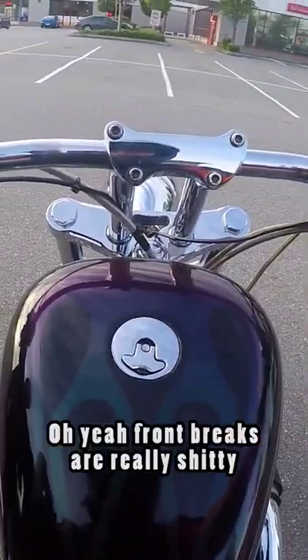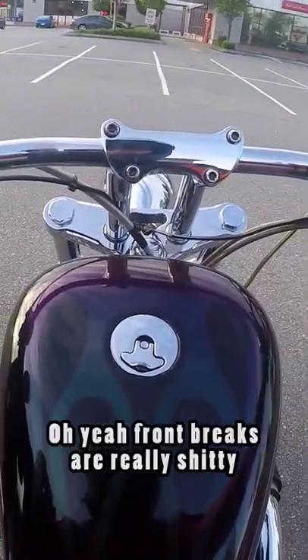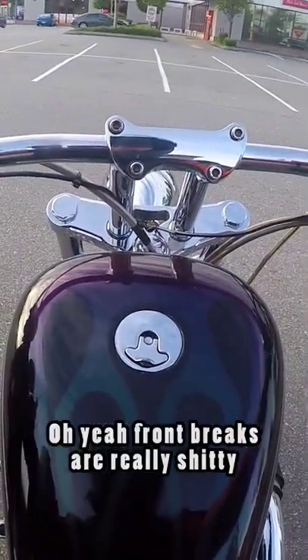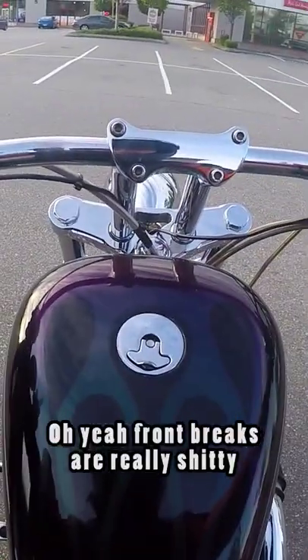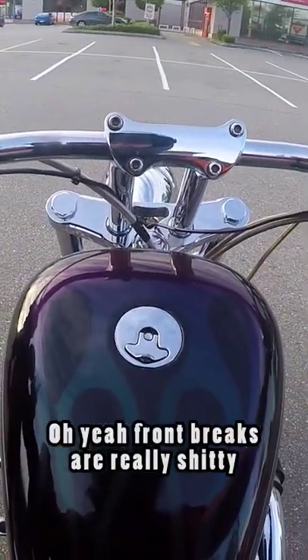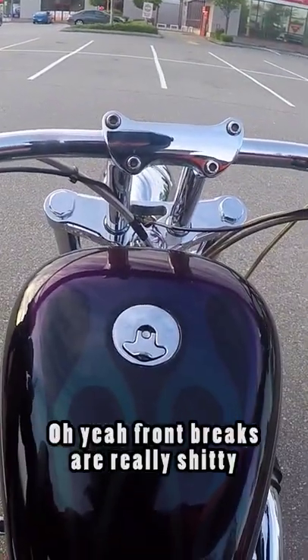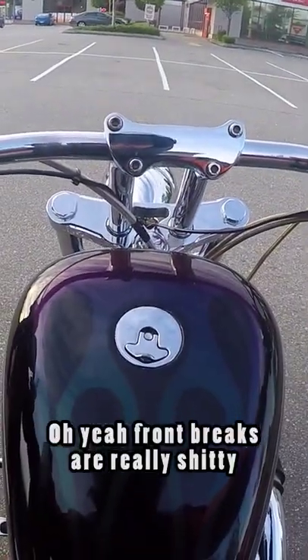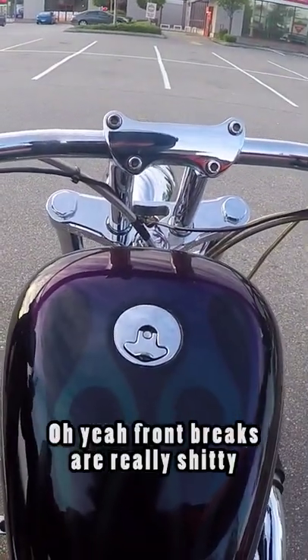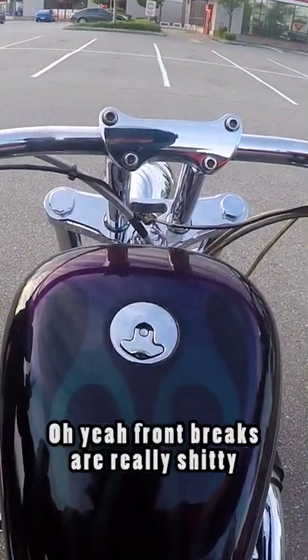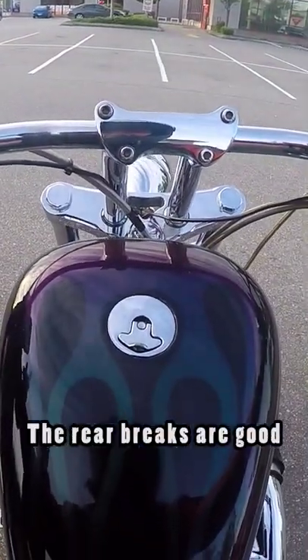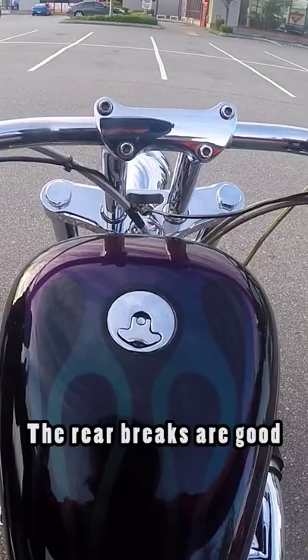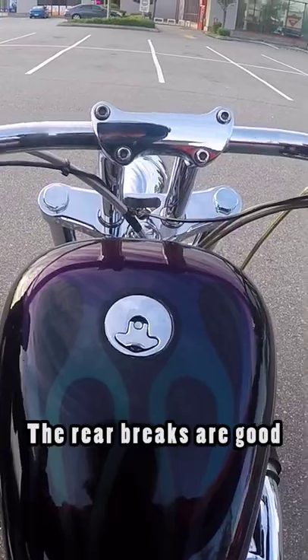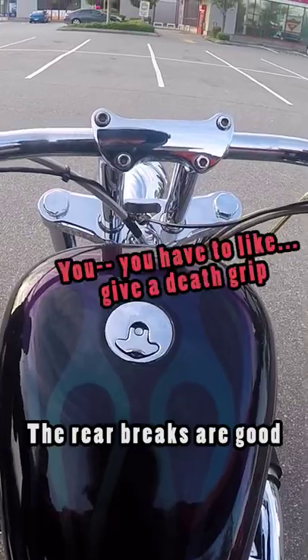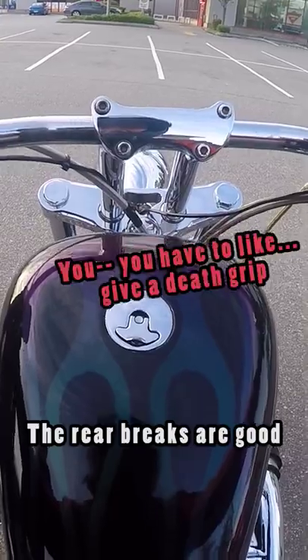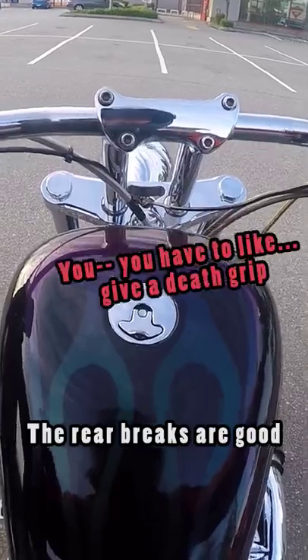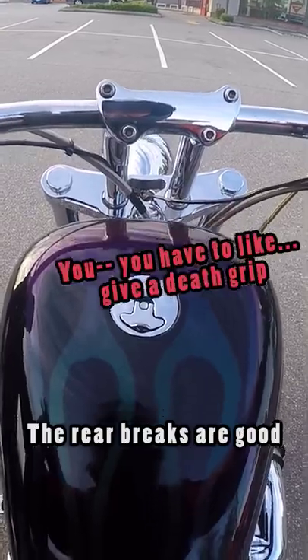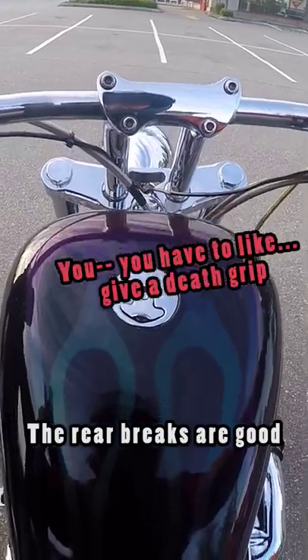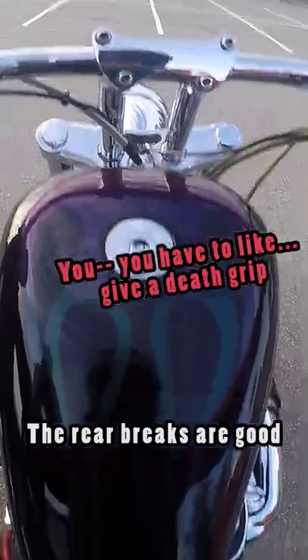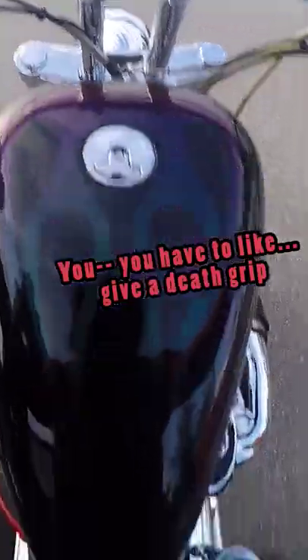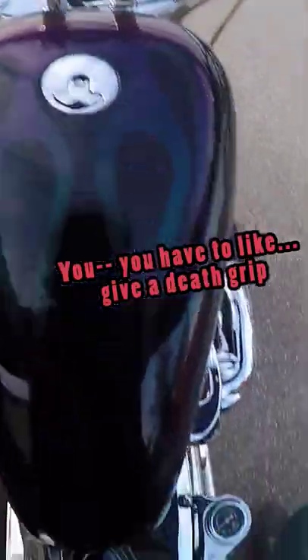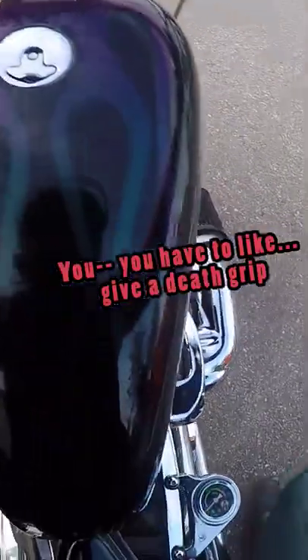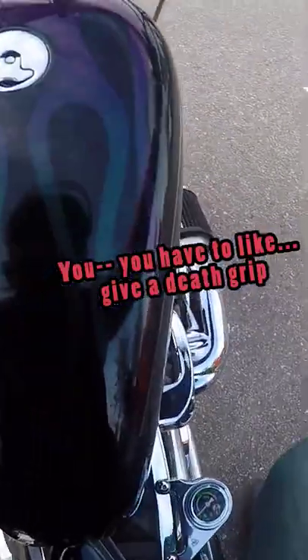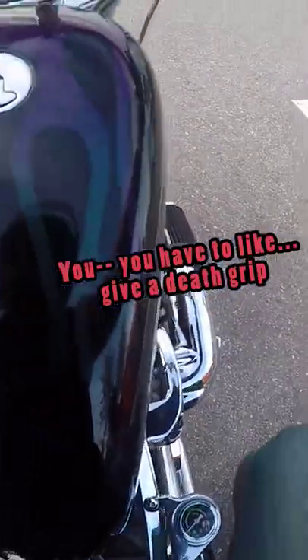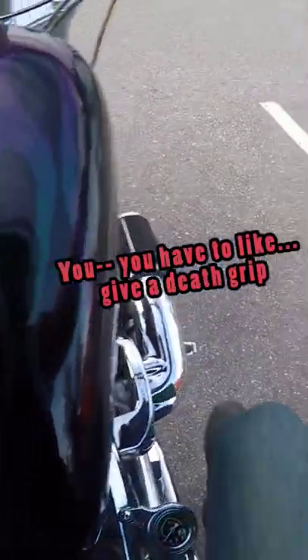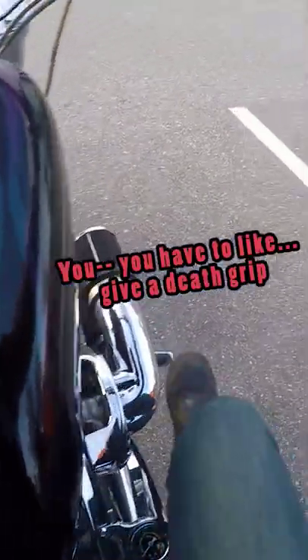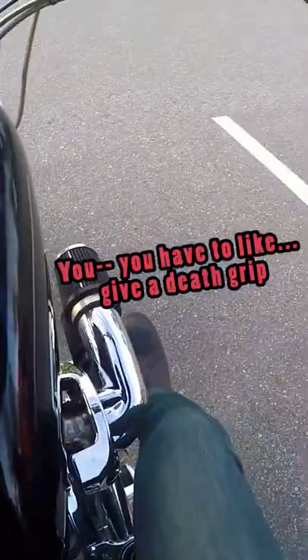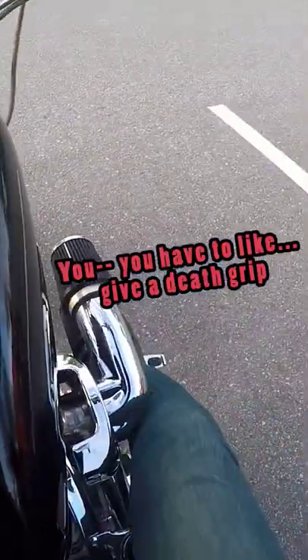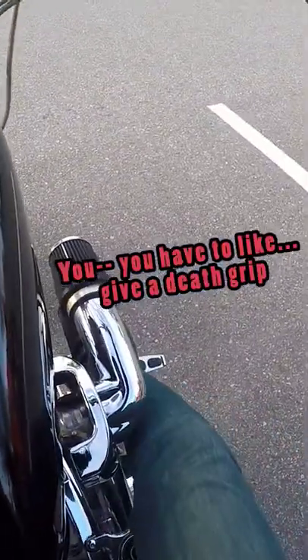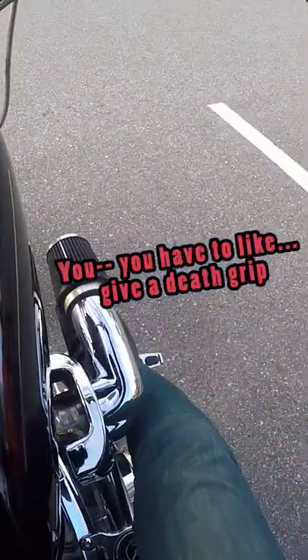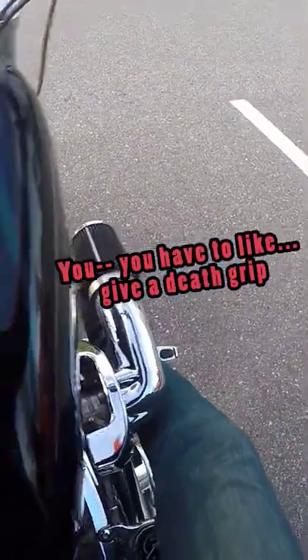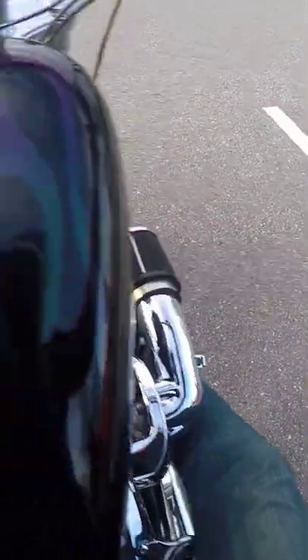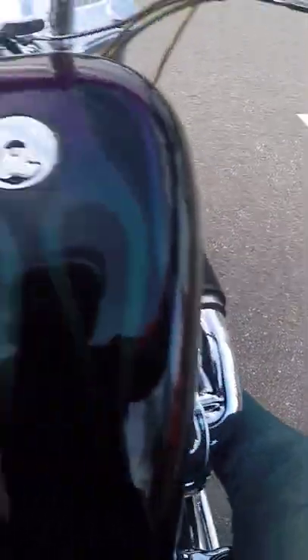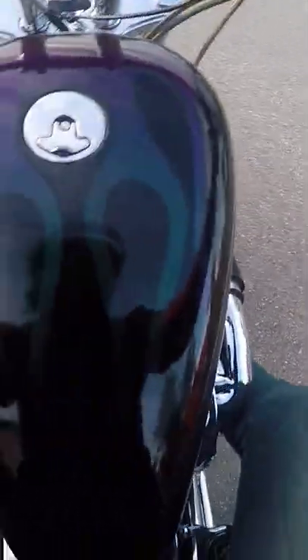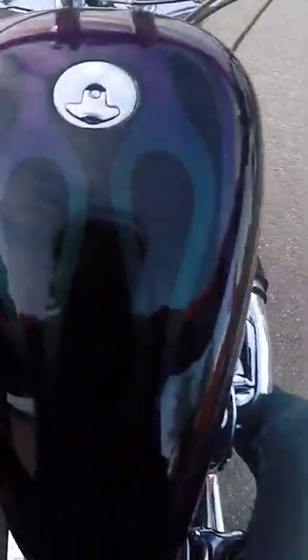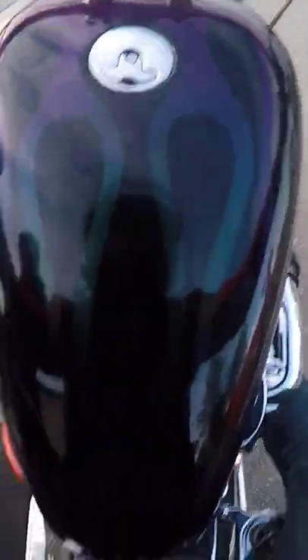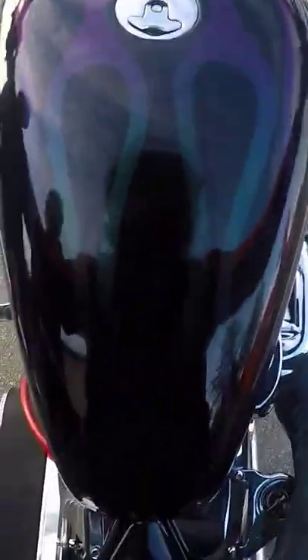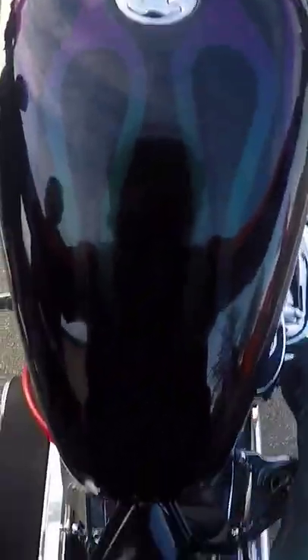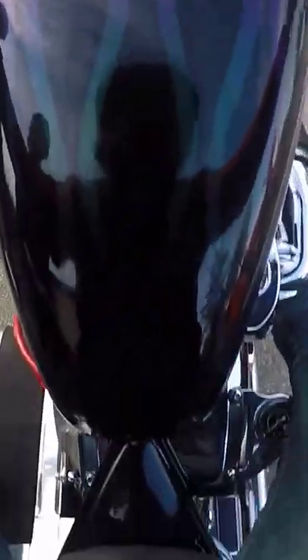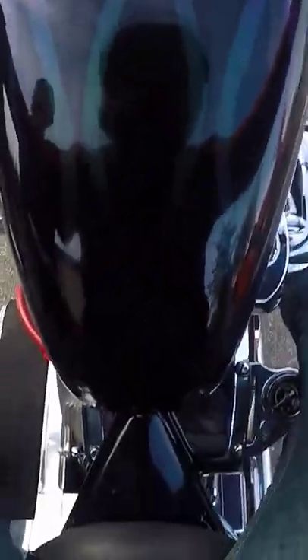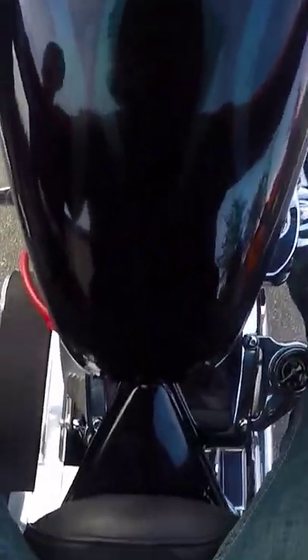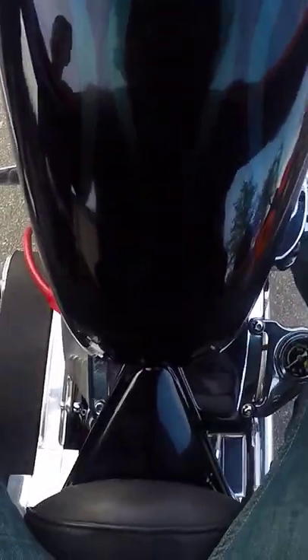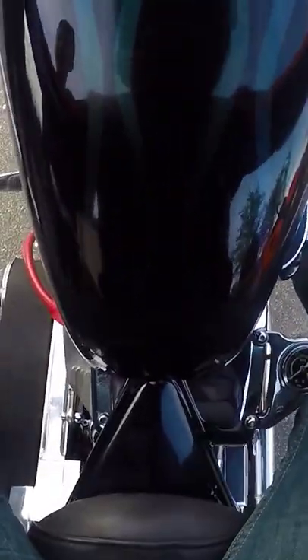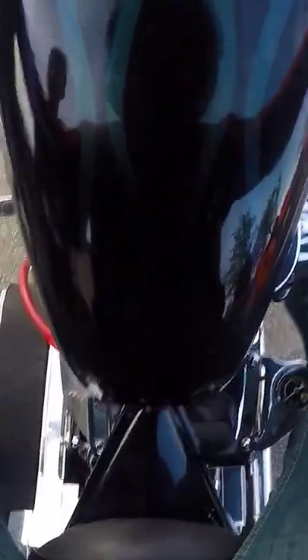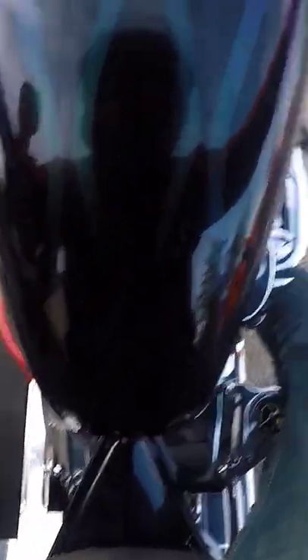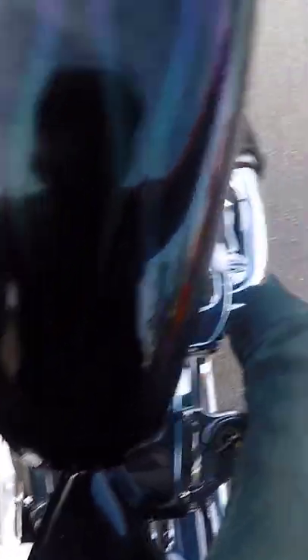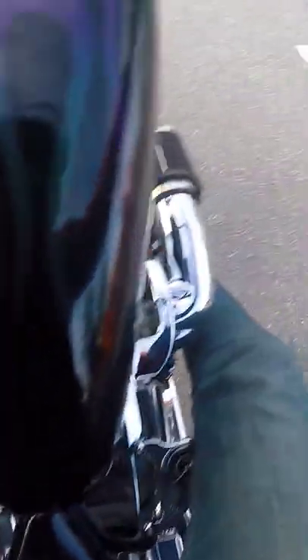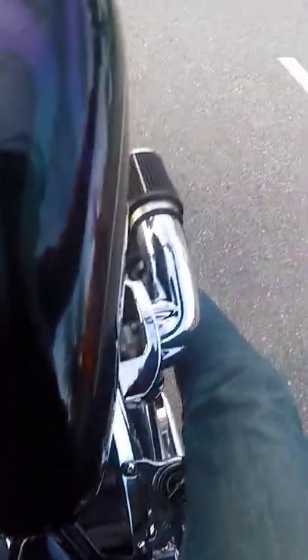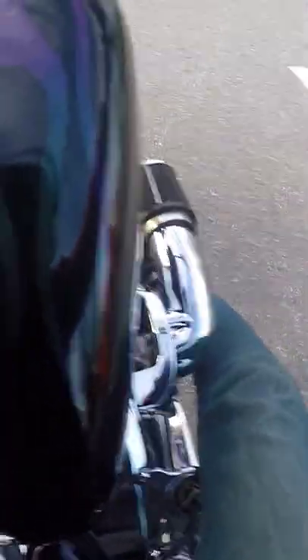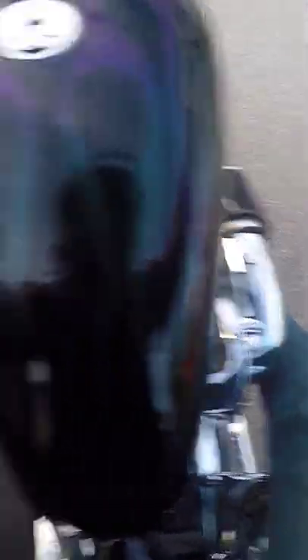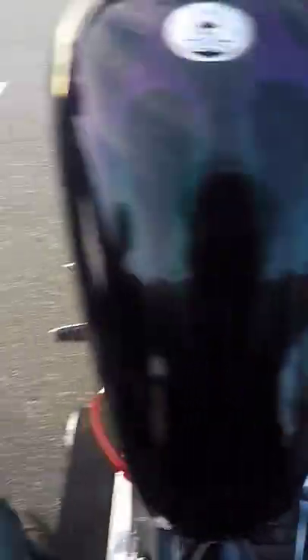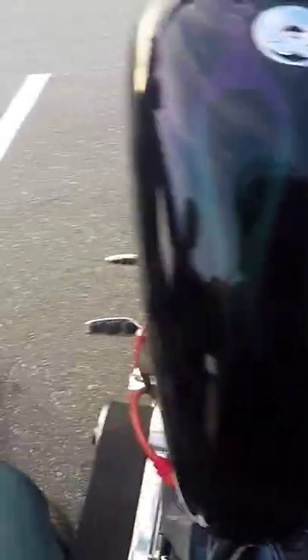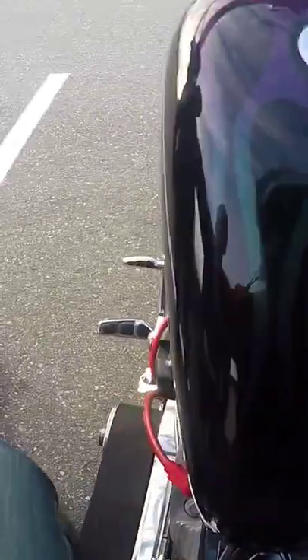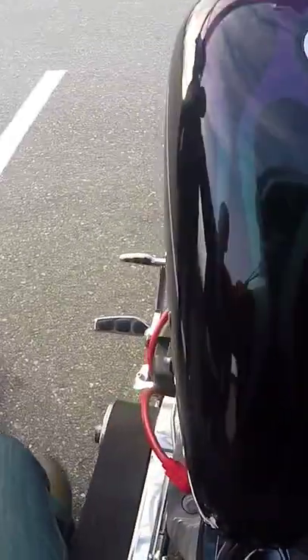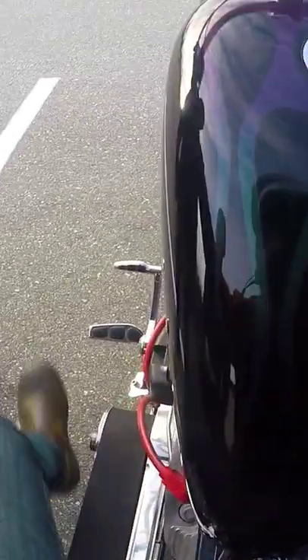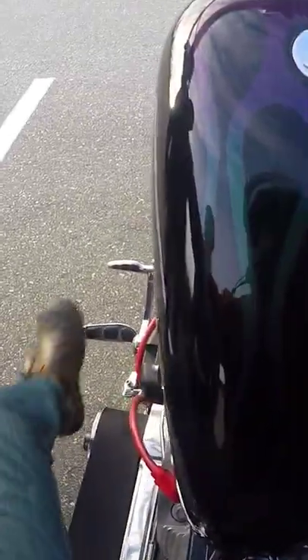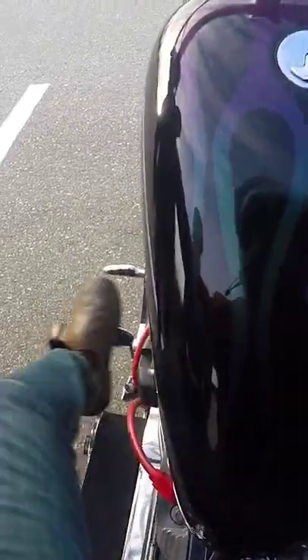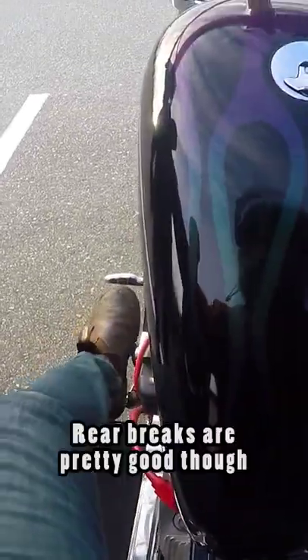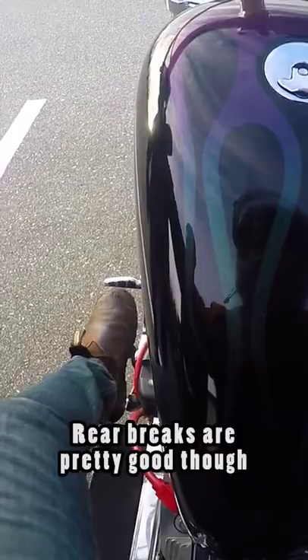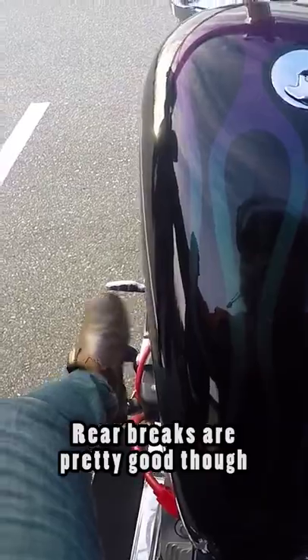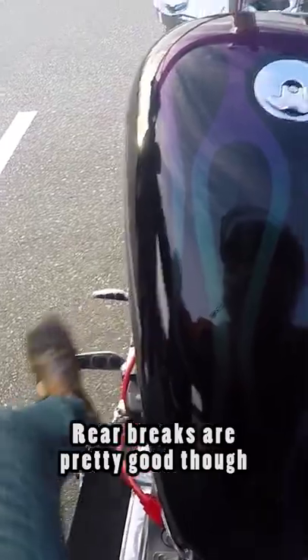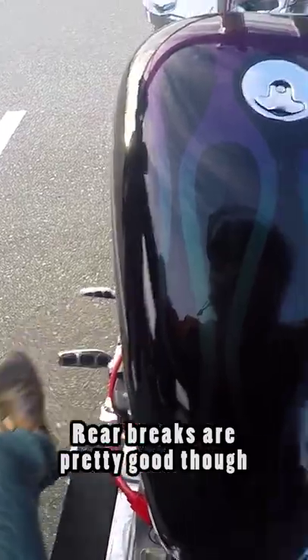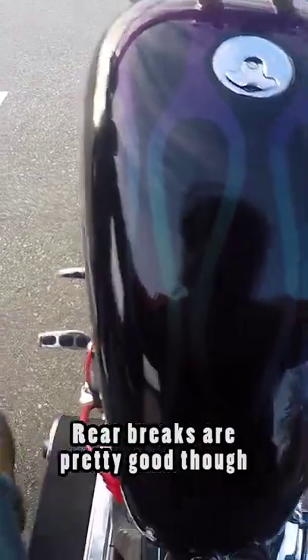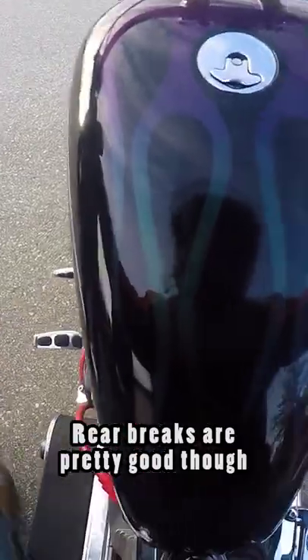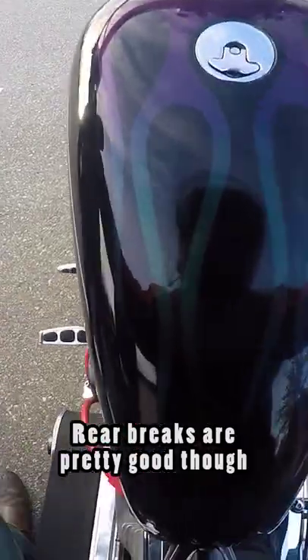Front brakes are really shitty. The rear brakes are good — you don't have to give a death grip if you want. Holy crap, man. Rear brakes are pretty good though.